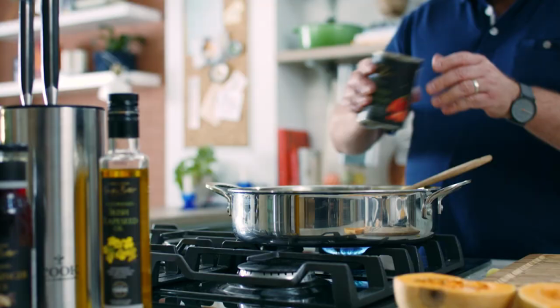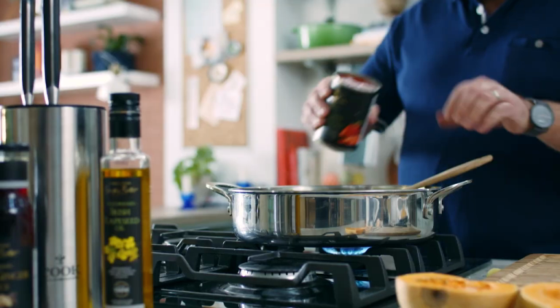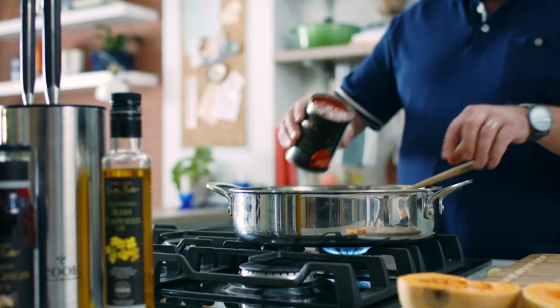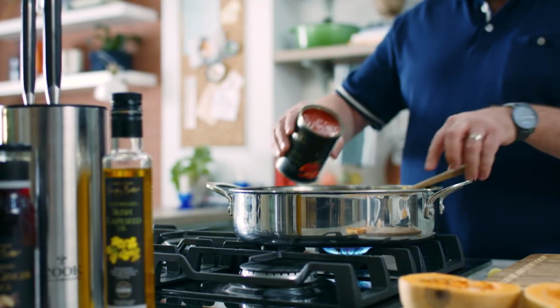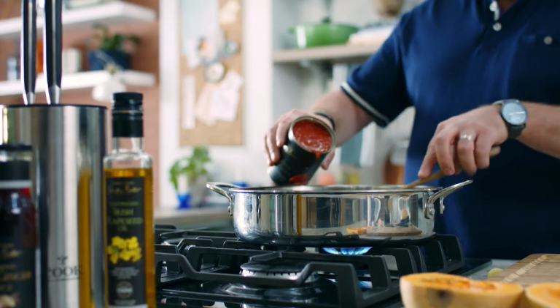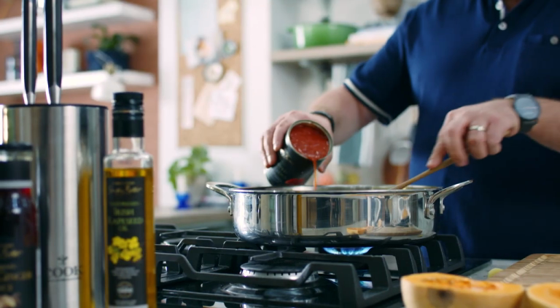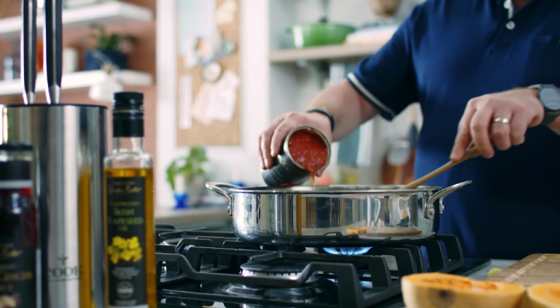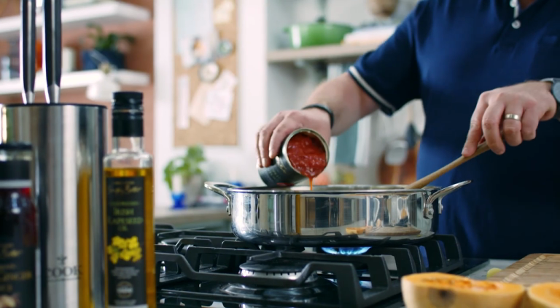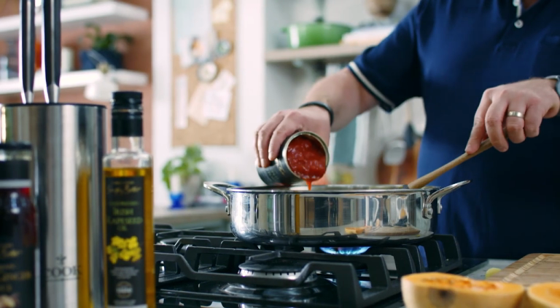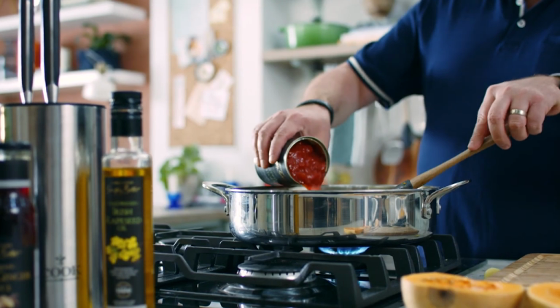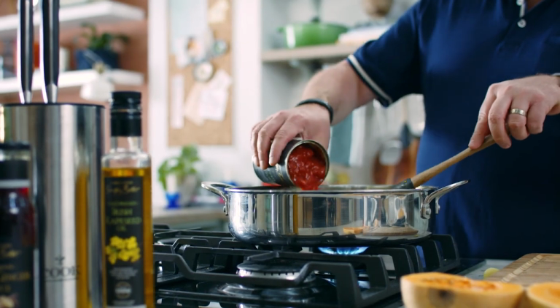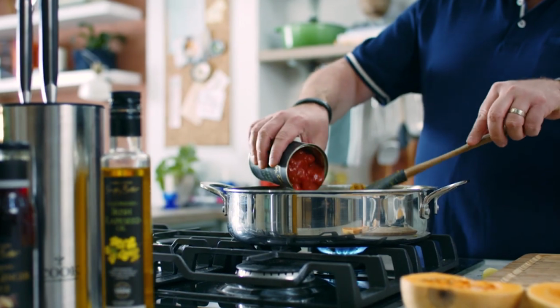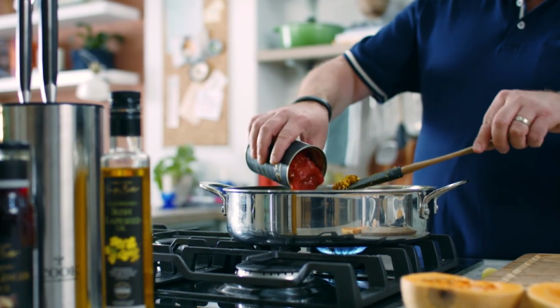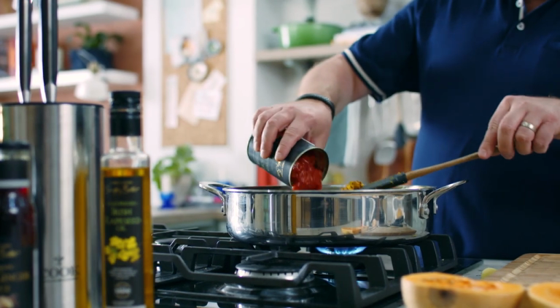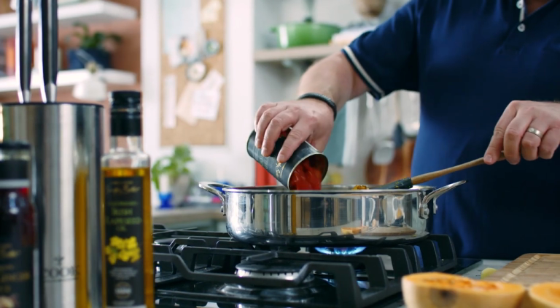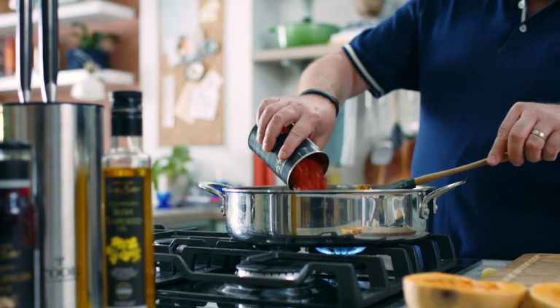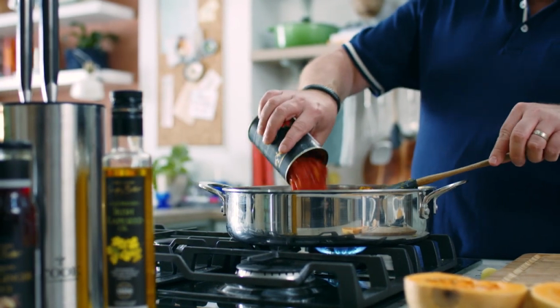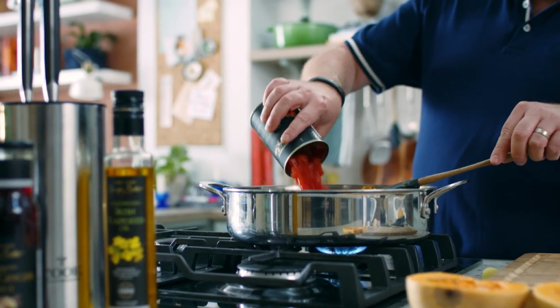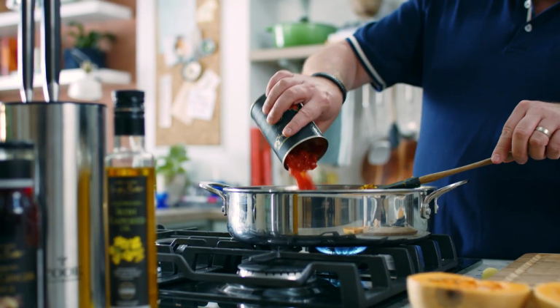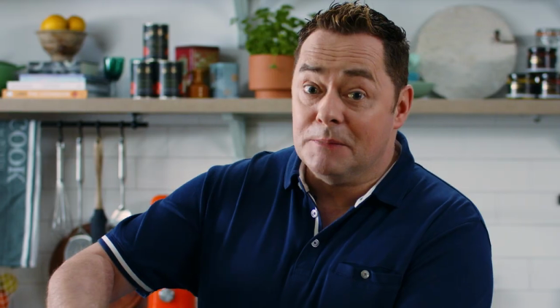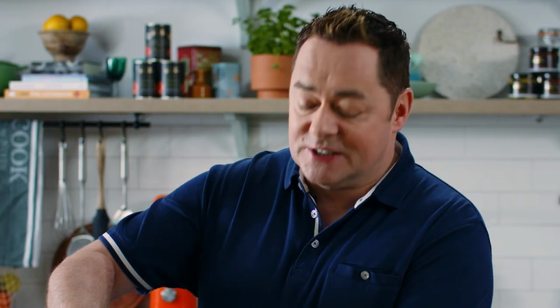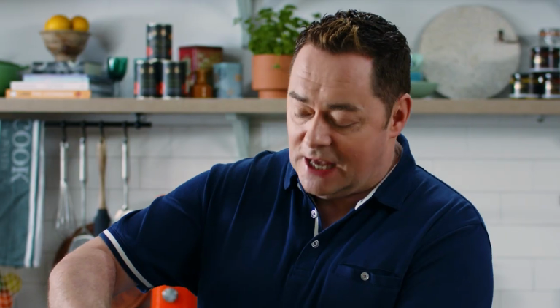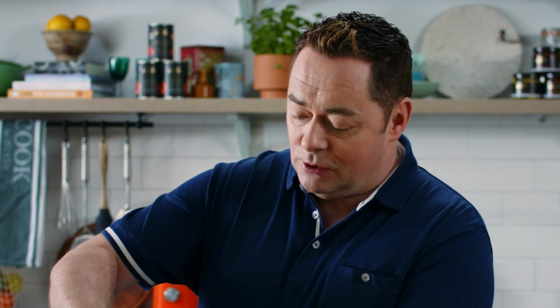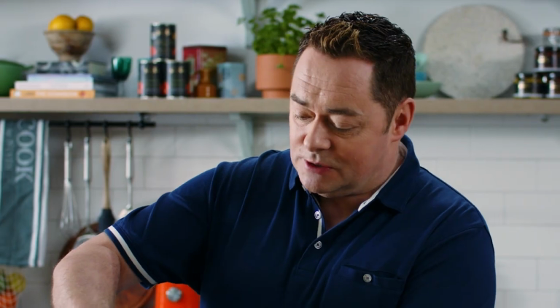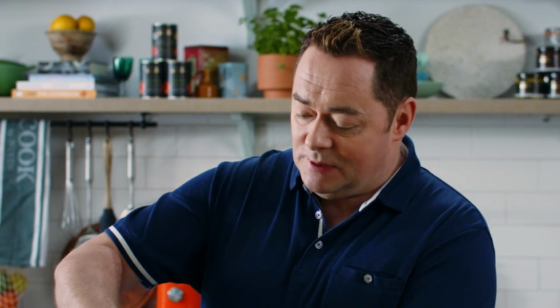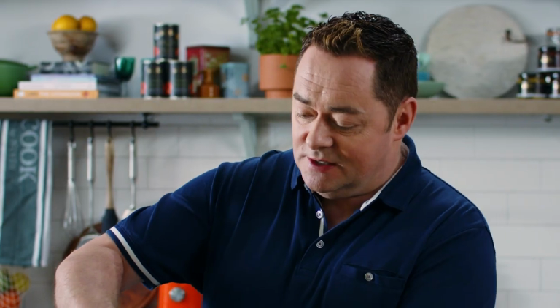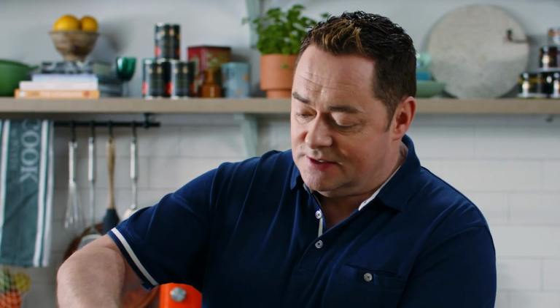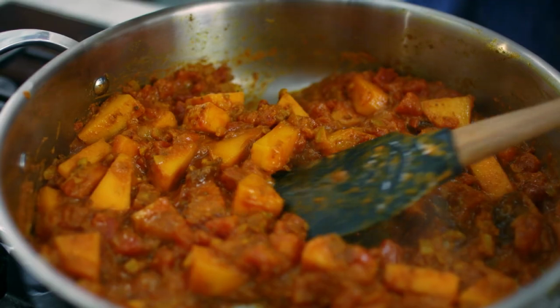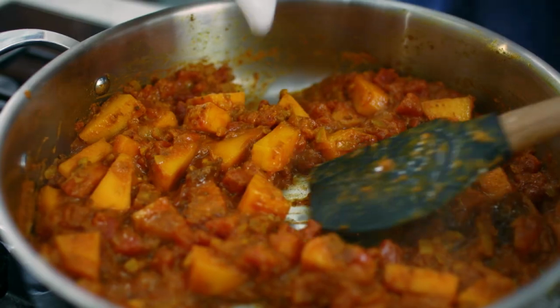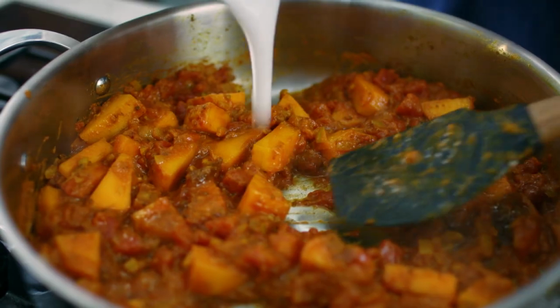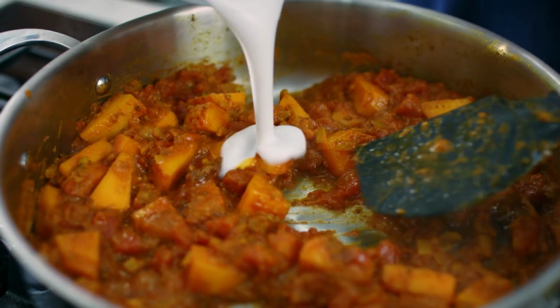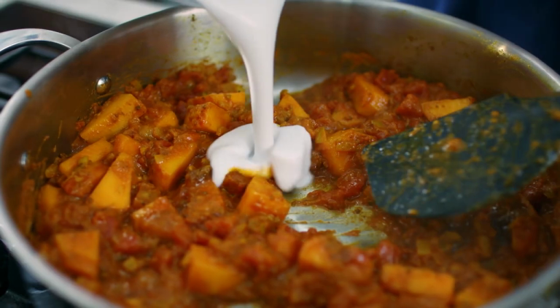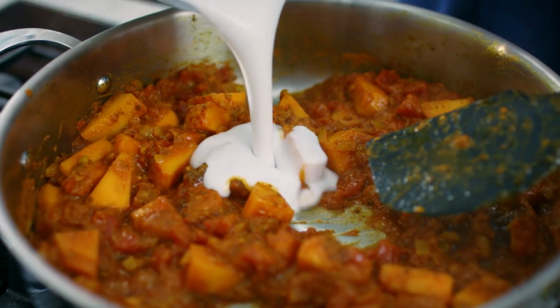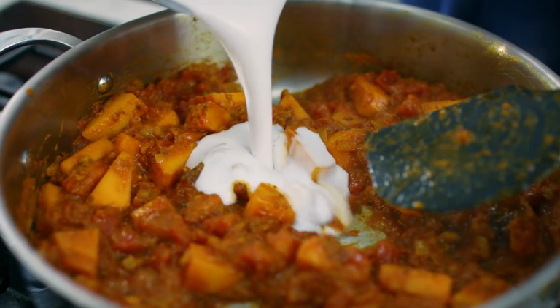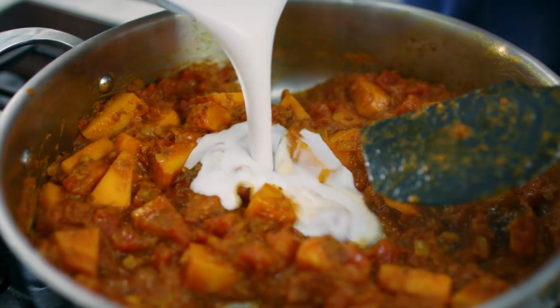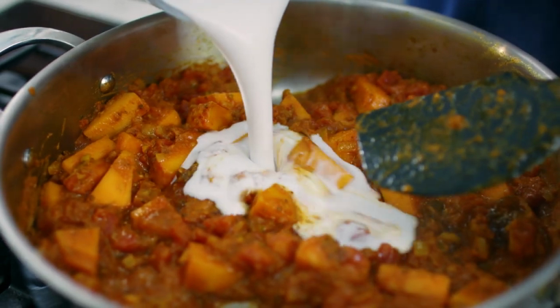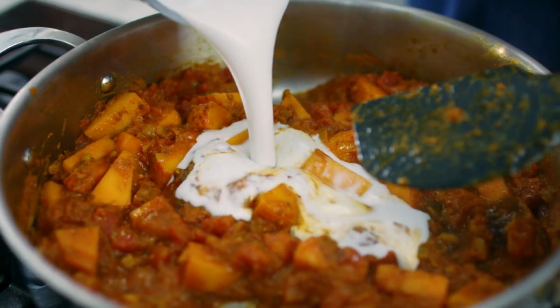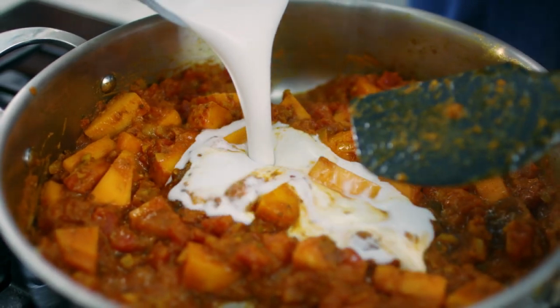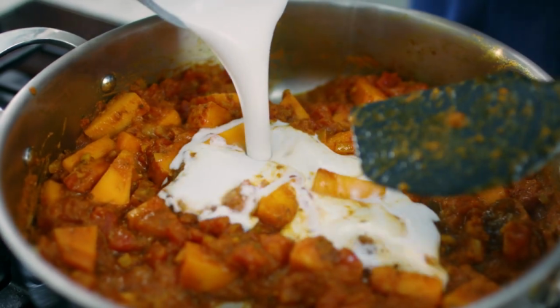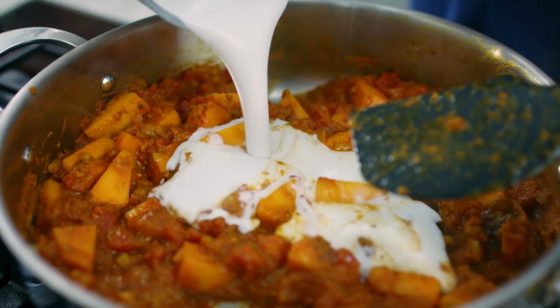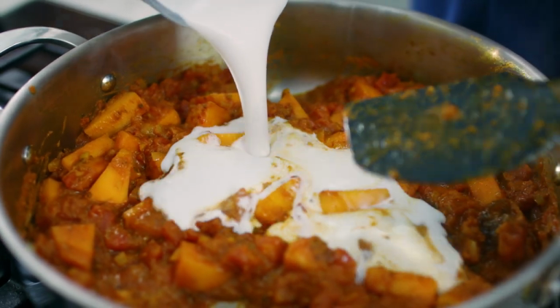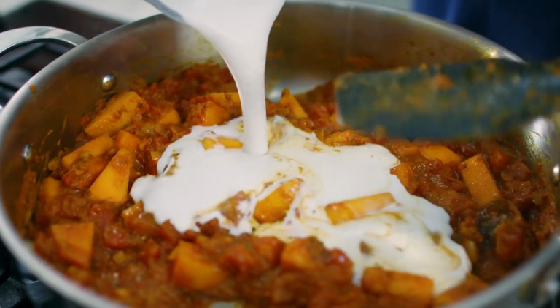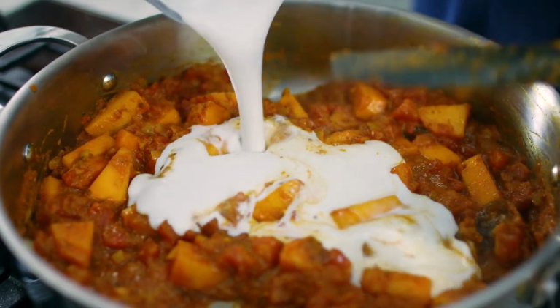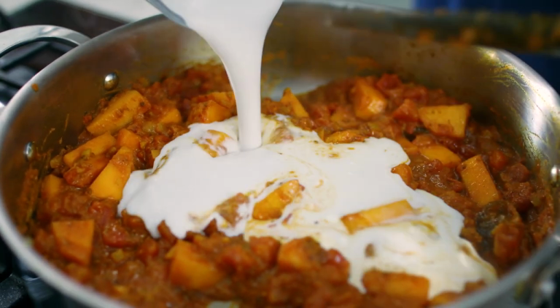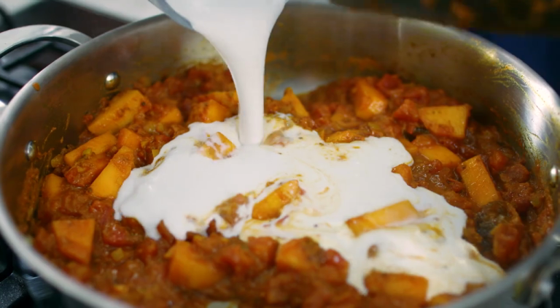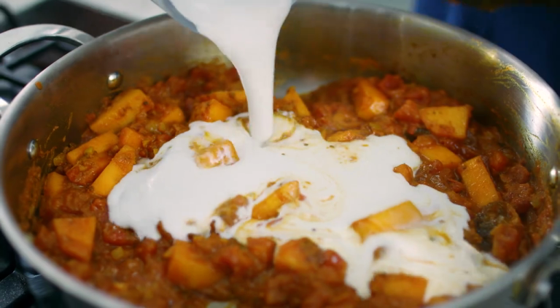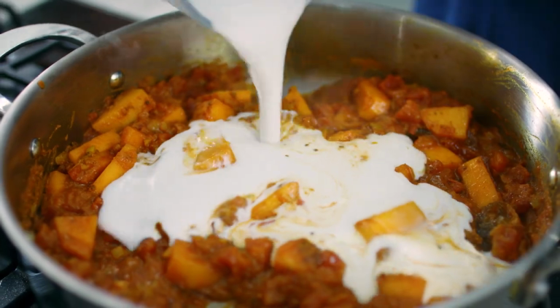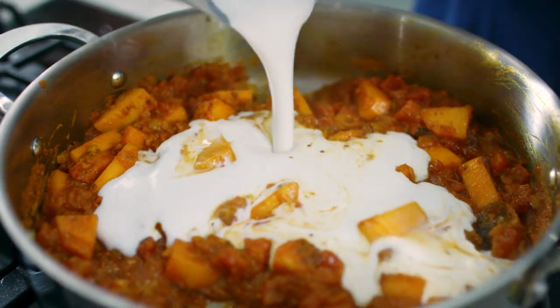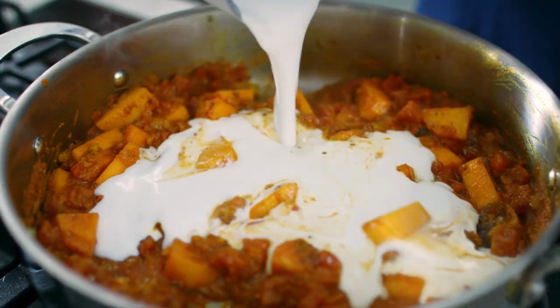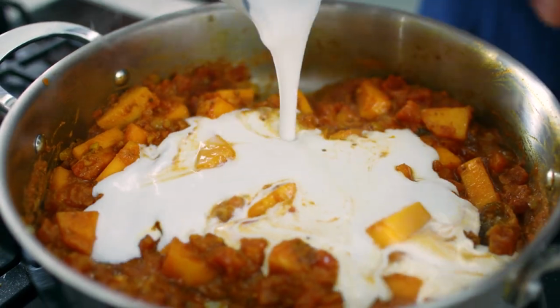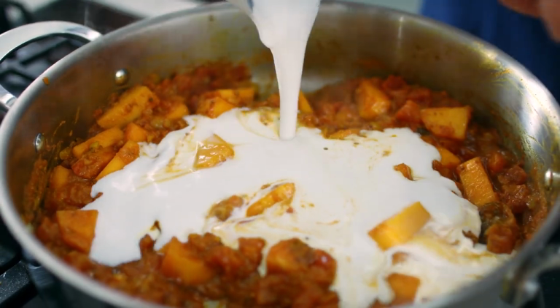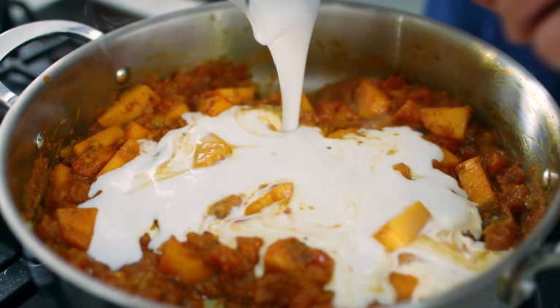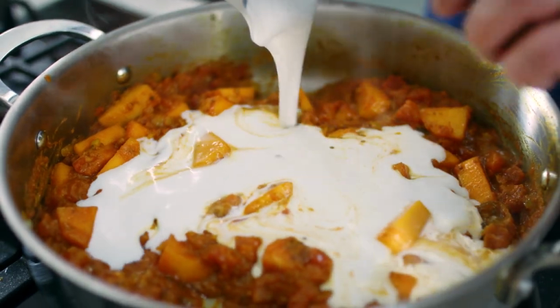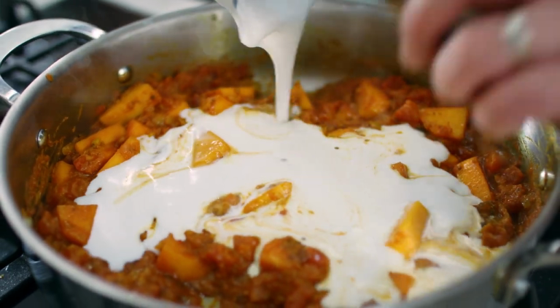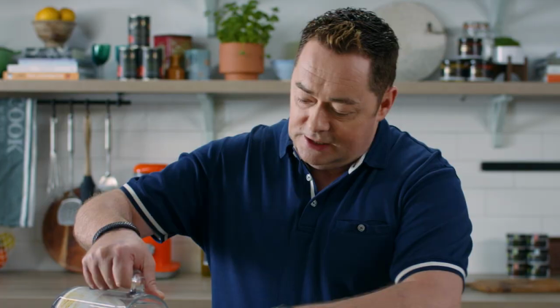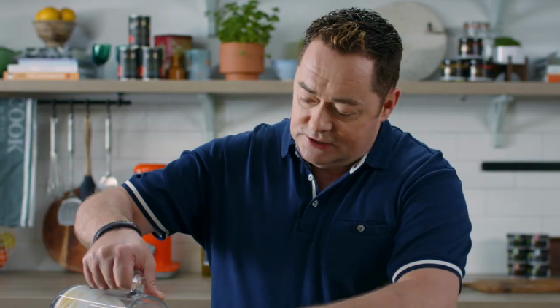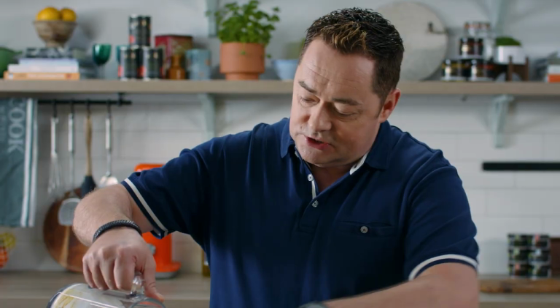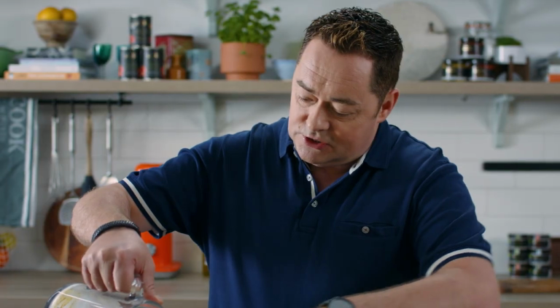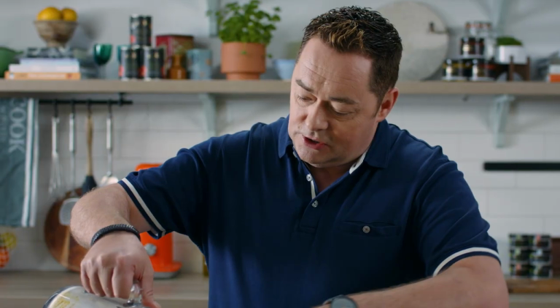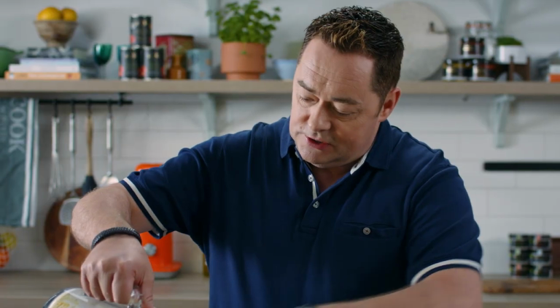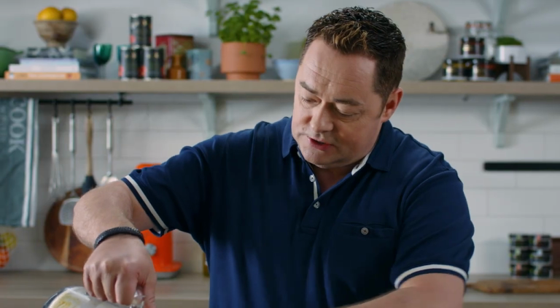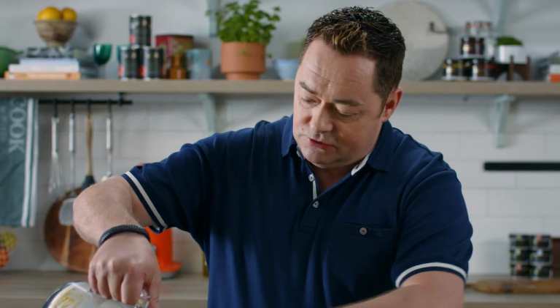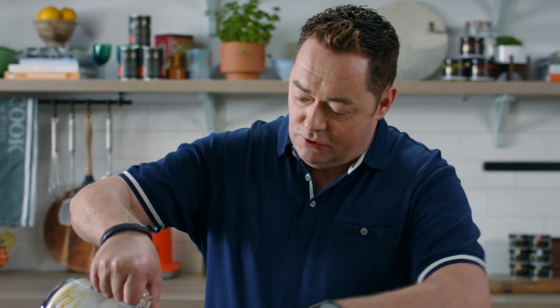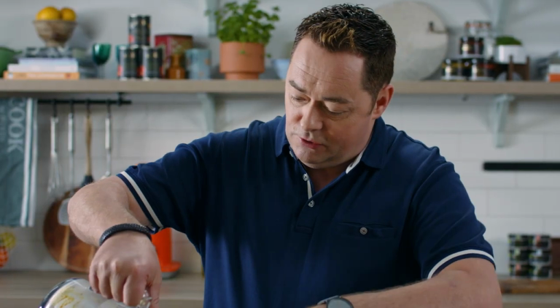So now for my tomatoes — these are the San Marzano tomatoes — and to give a lovely creamy flavour, coconut milk. Stir this through.